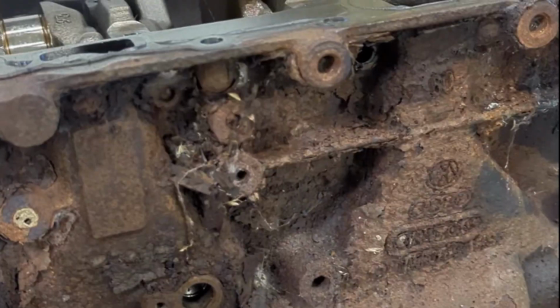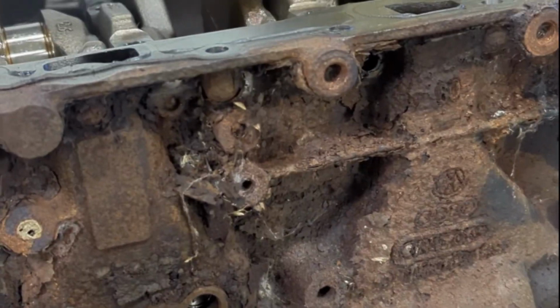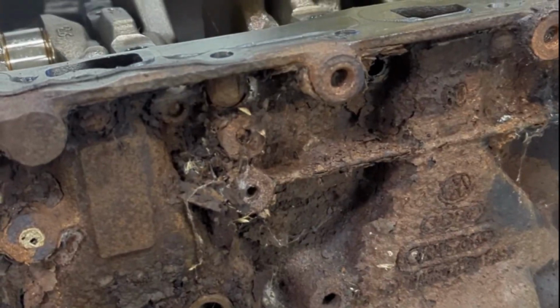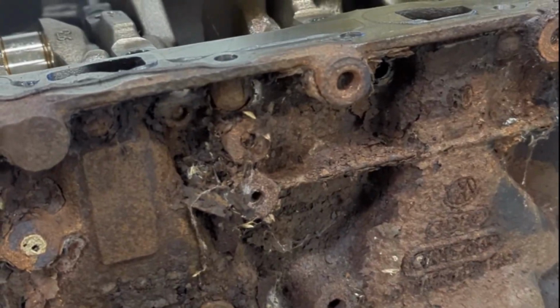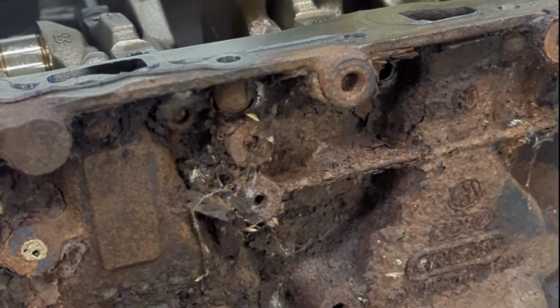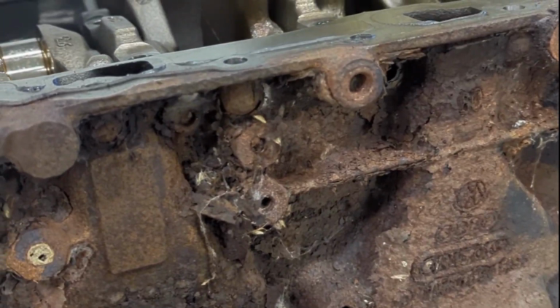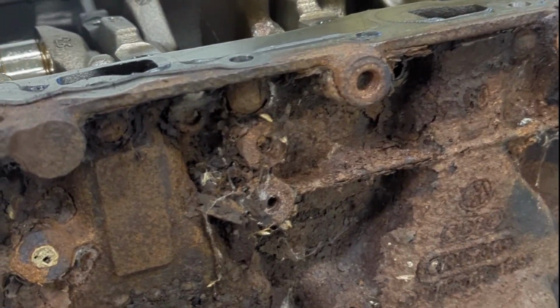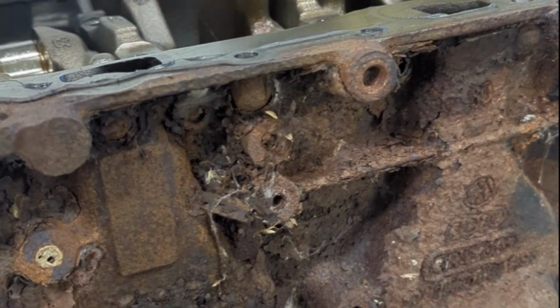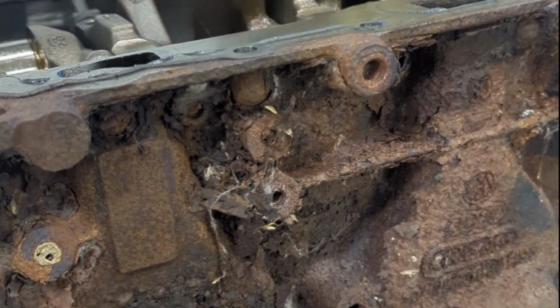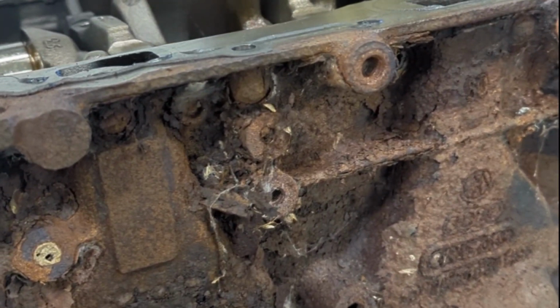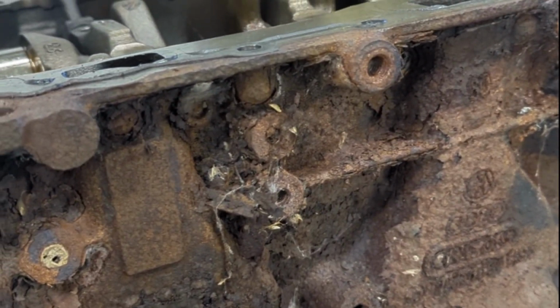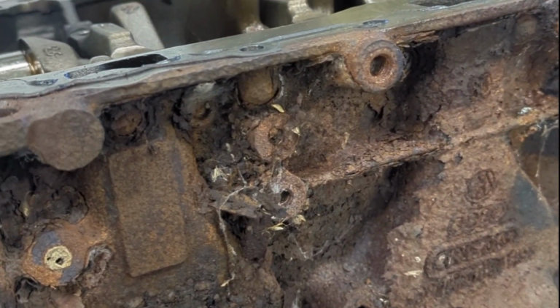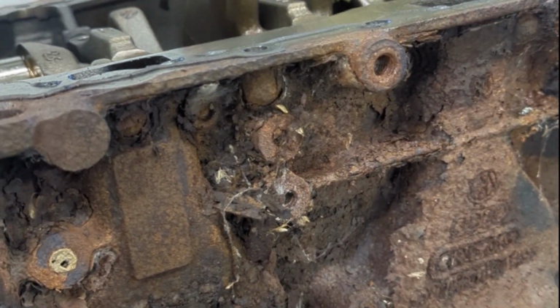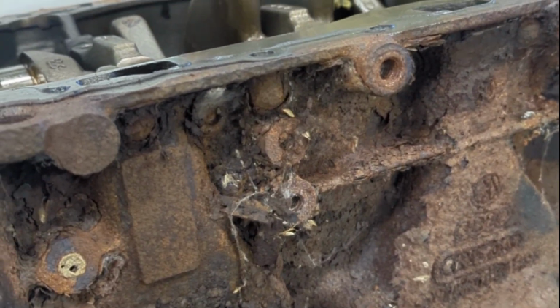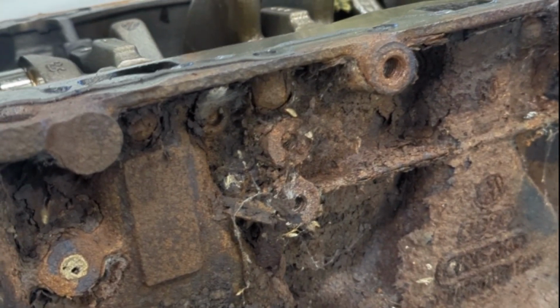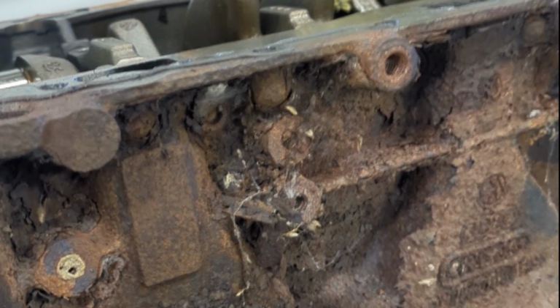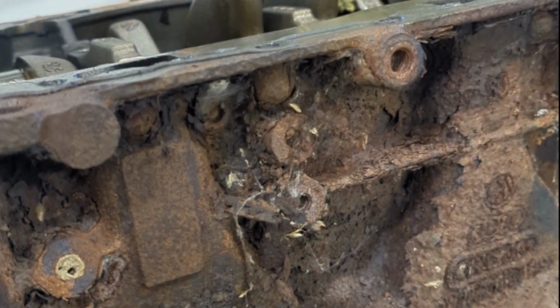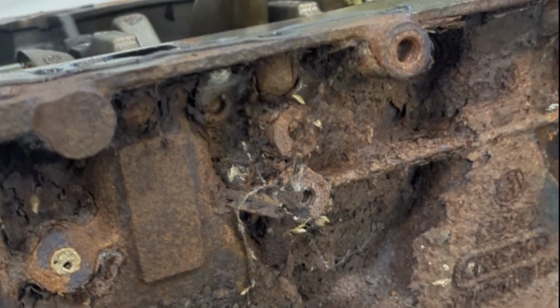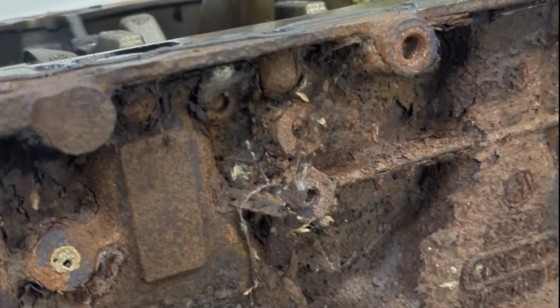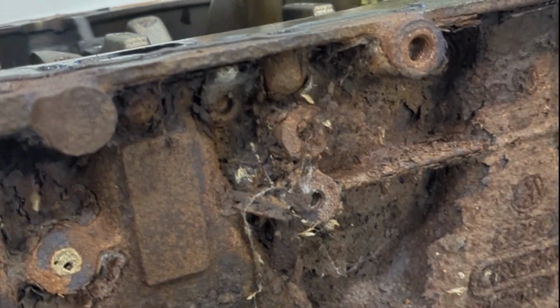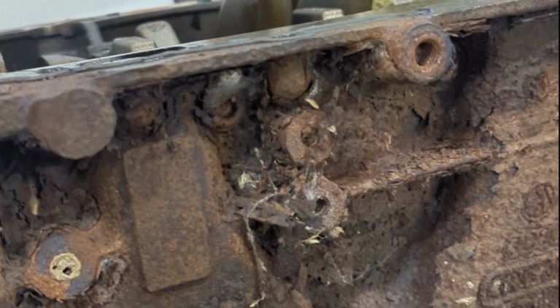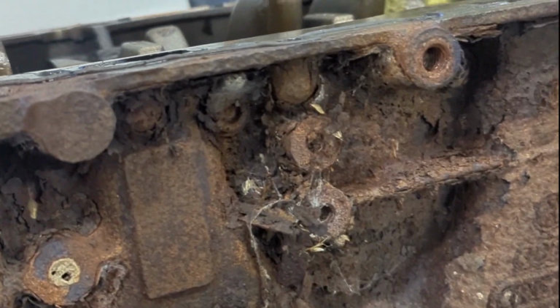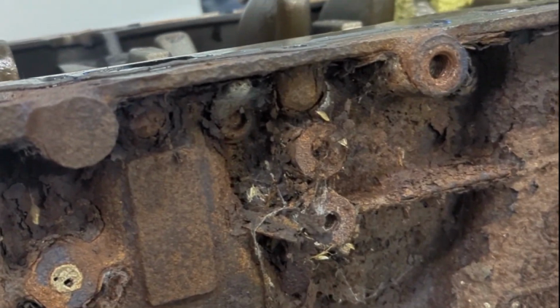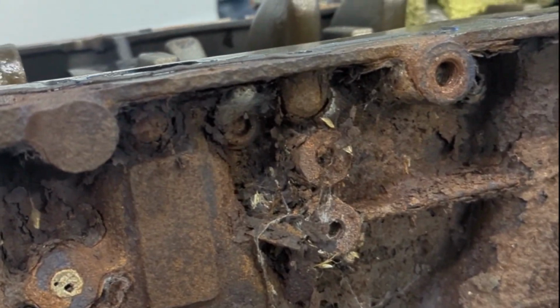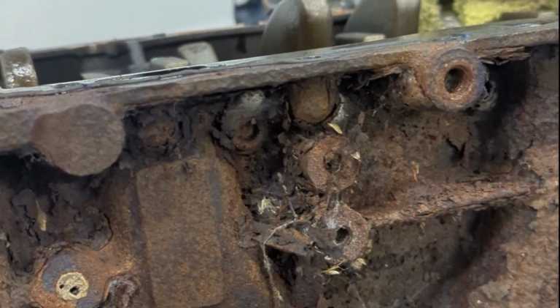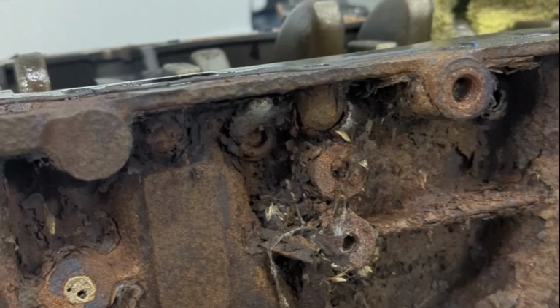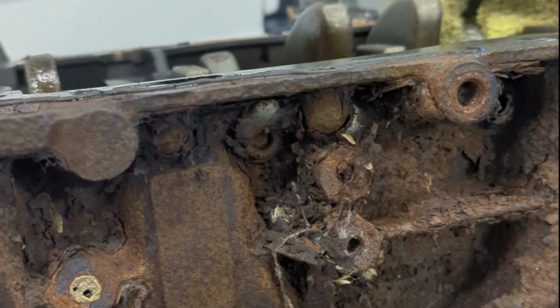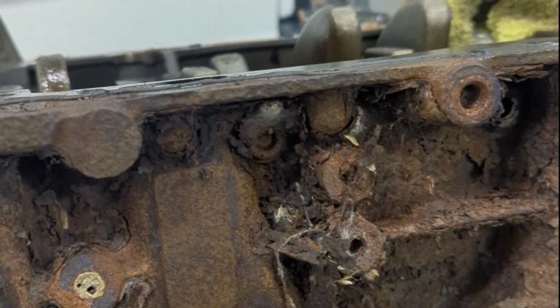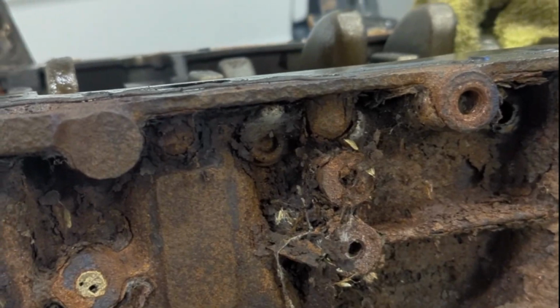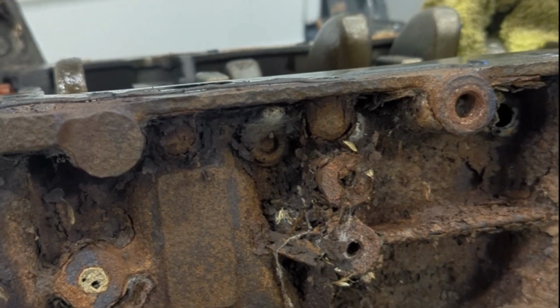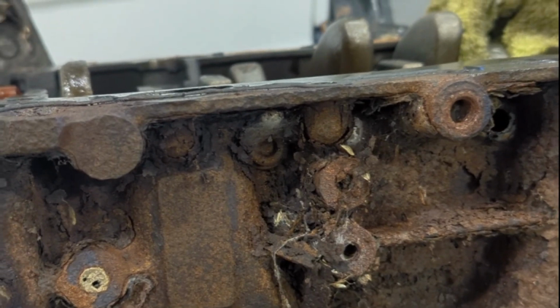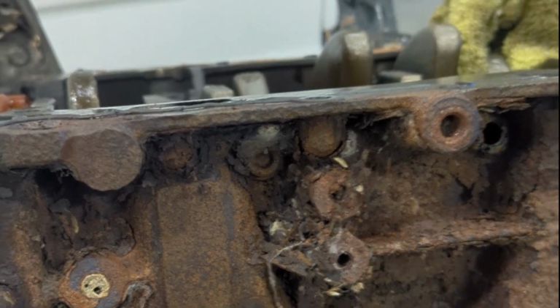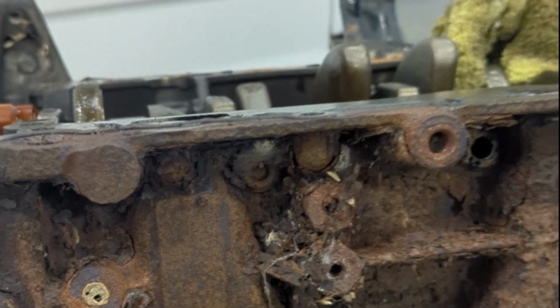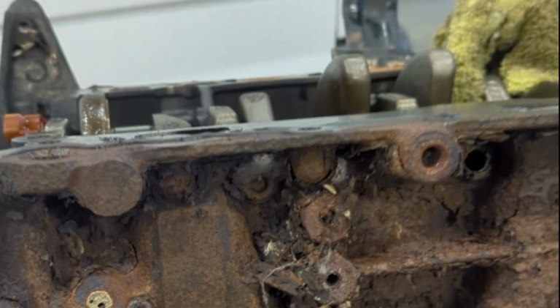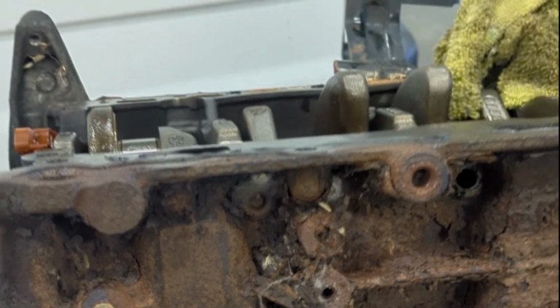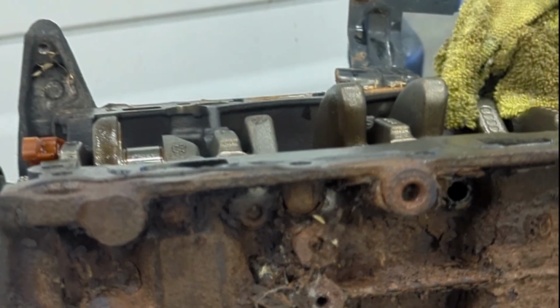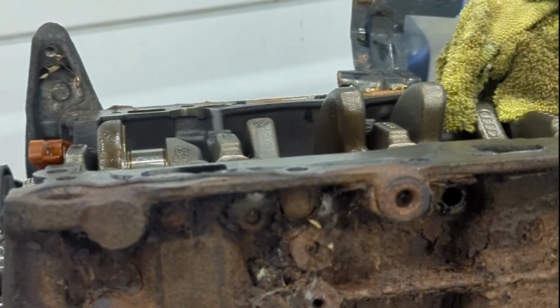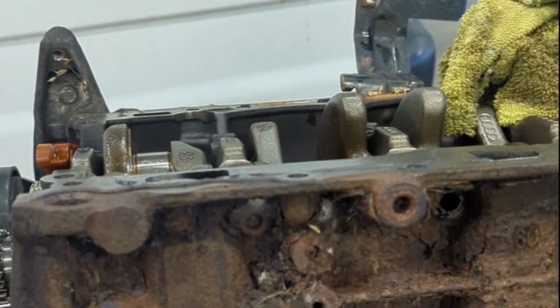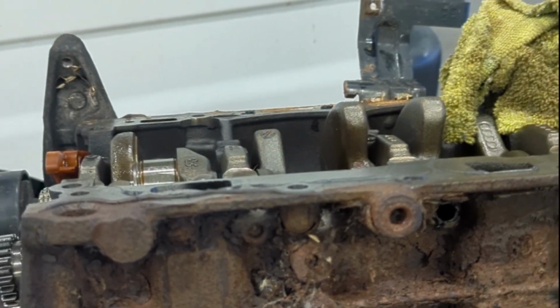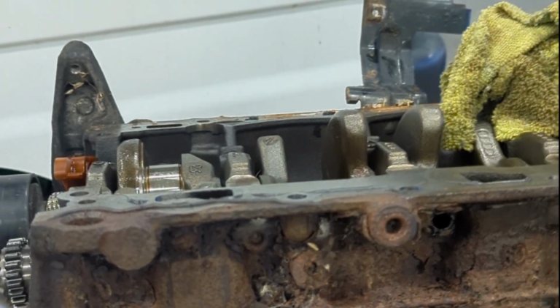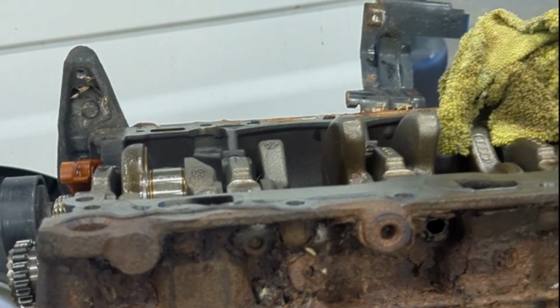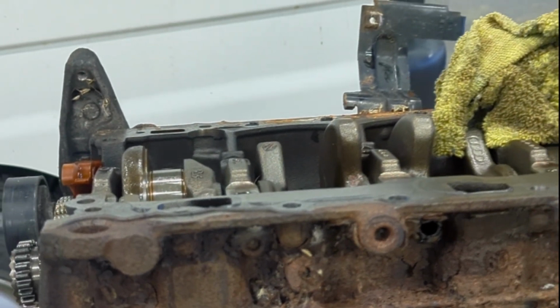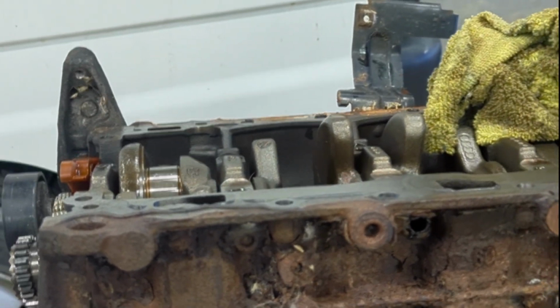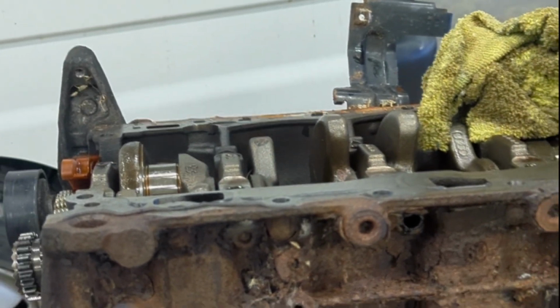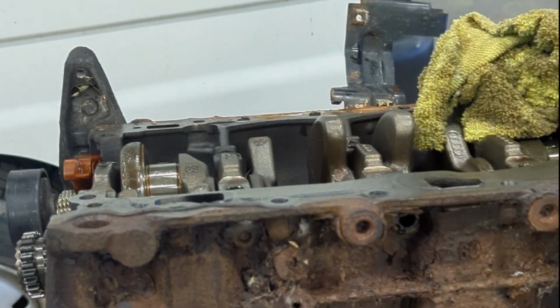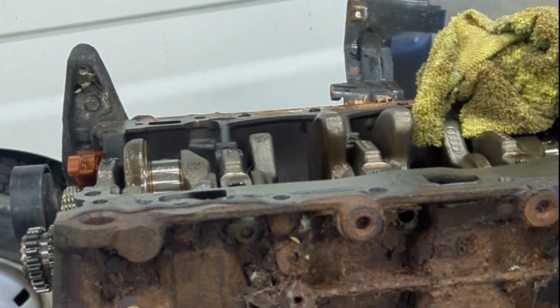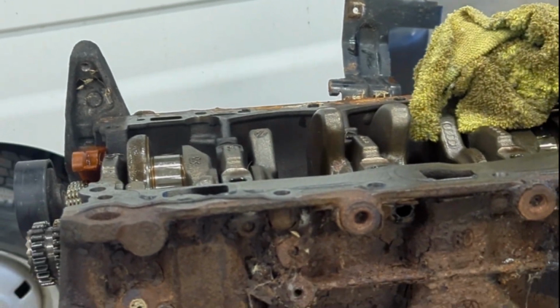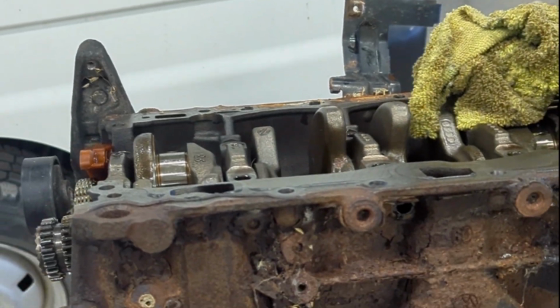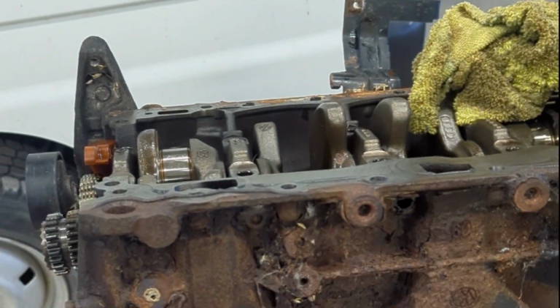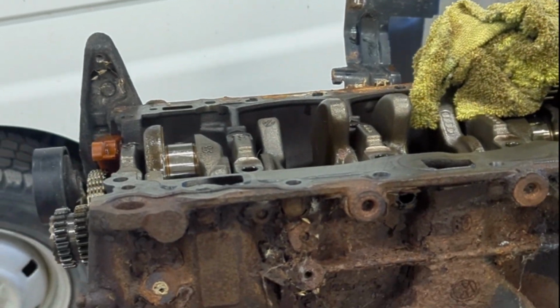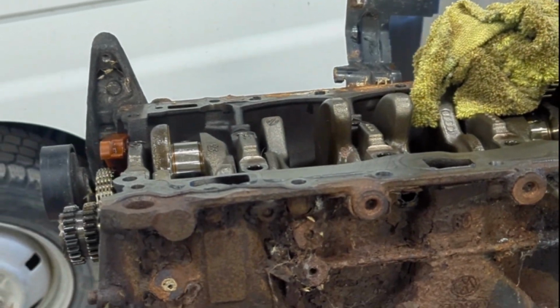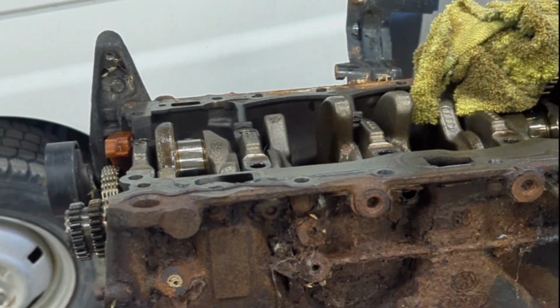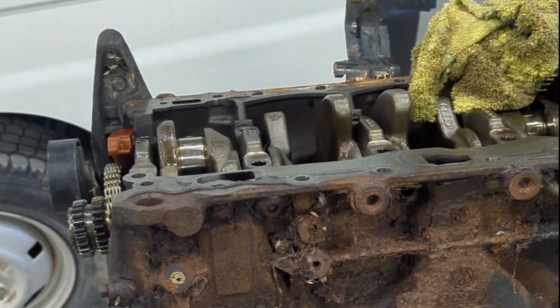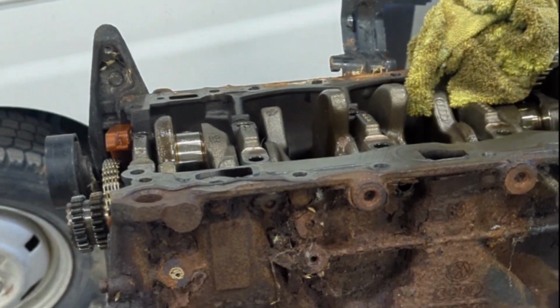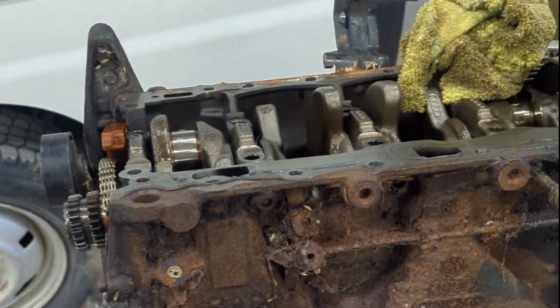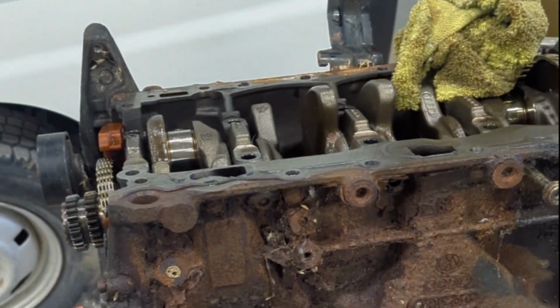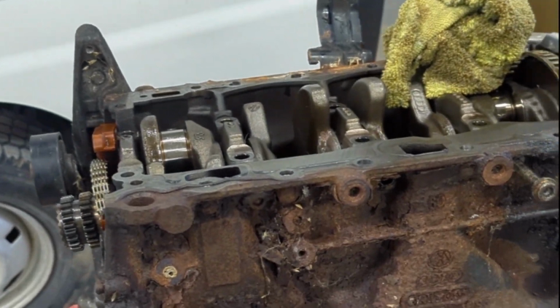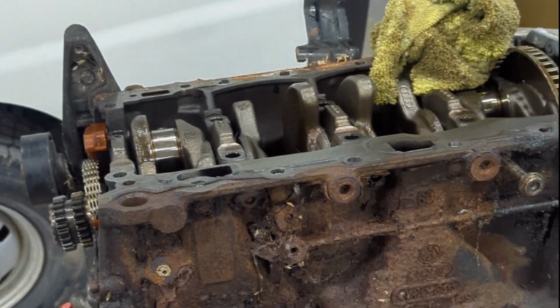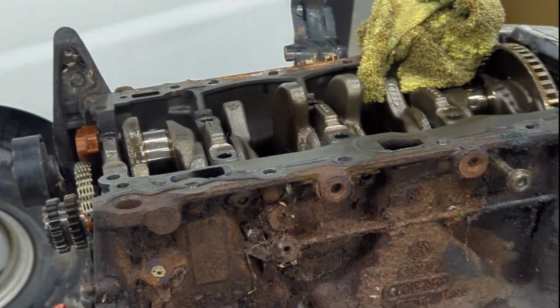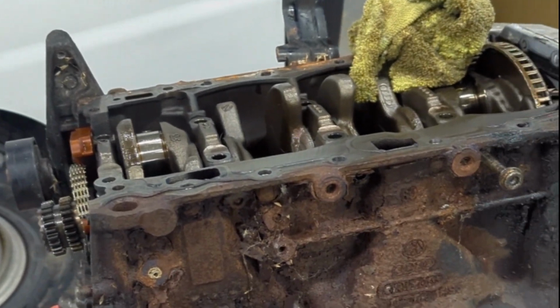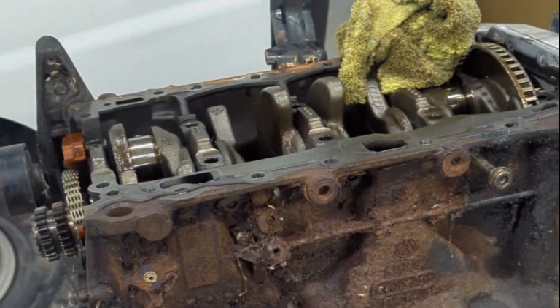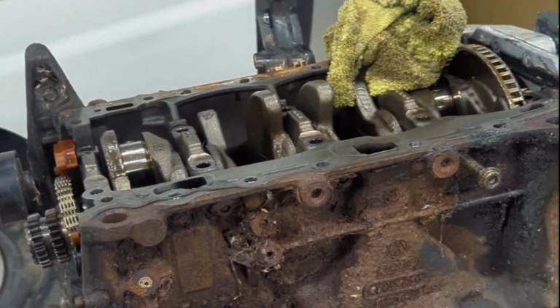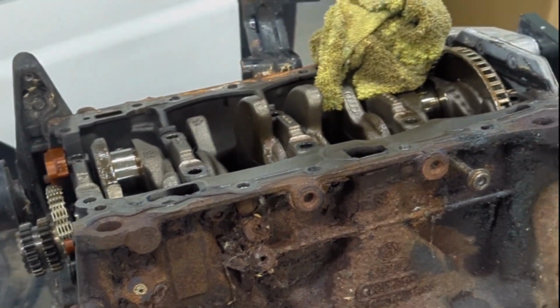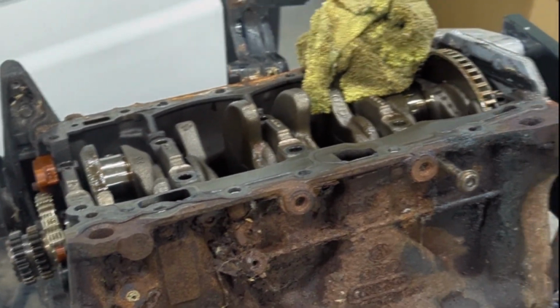This method only works if you own or have access to a welder — doesn't really matter what kind. In this video, I'm going to be using one of my MIG welders.